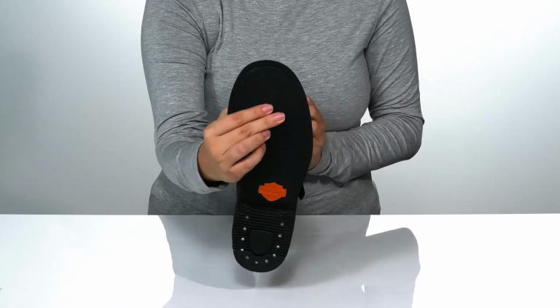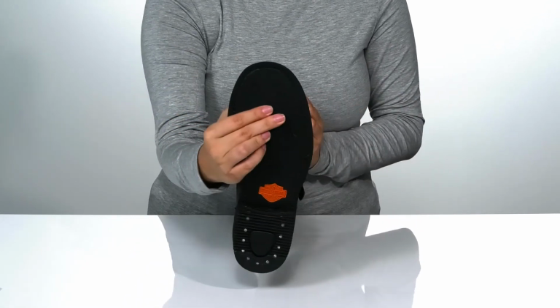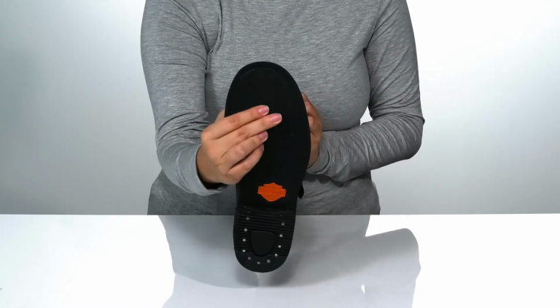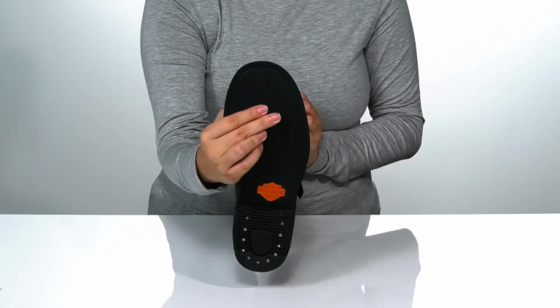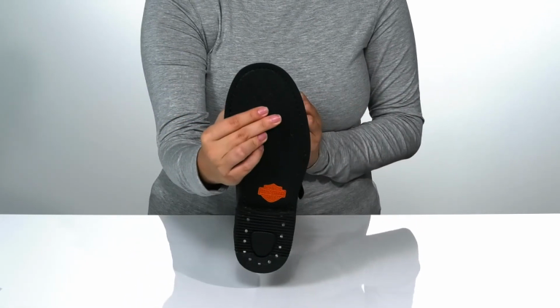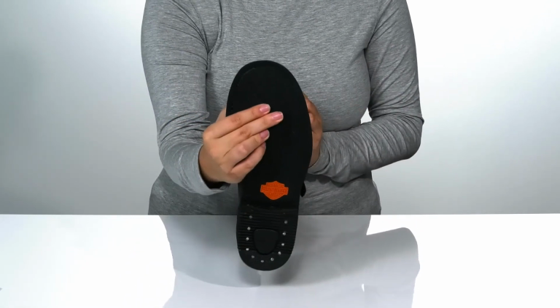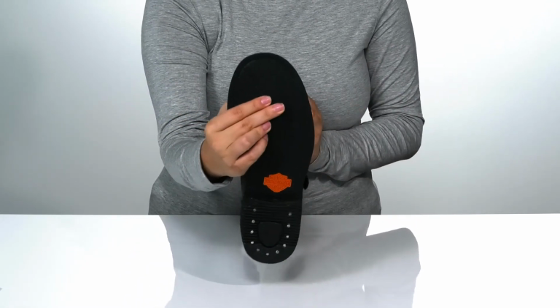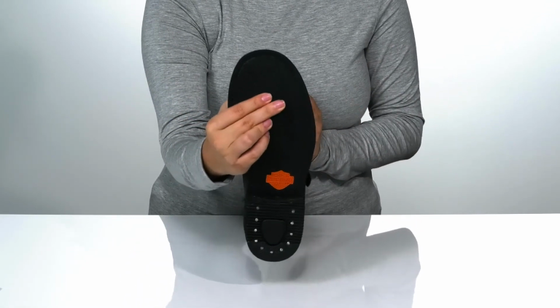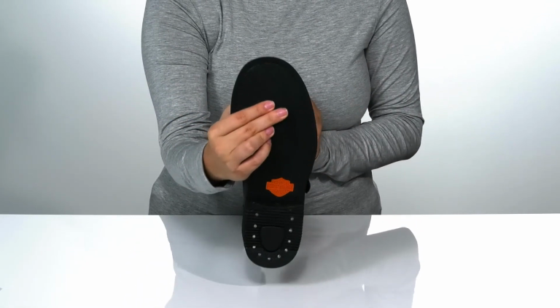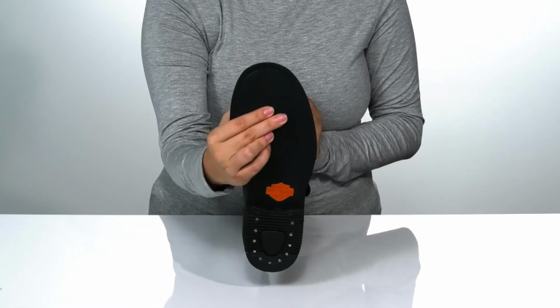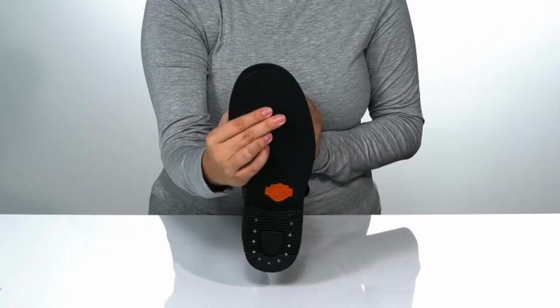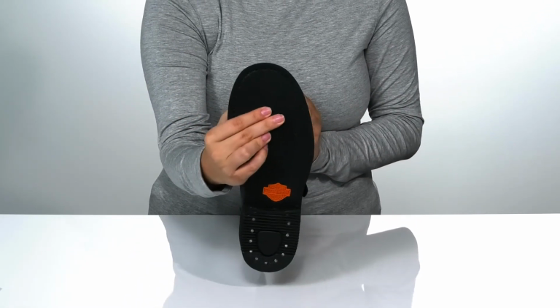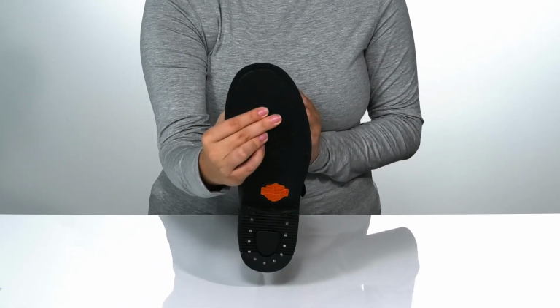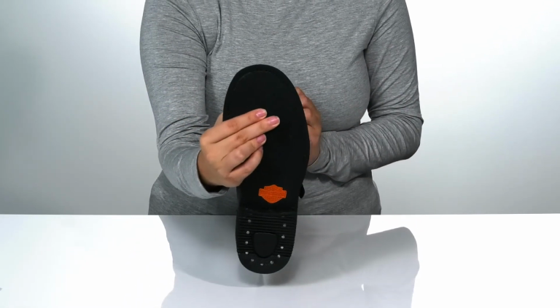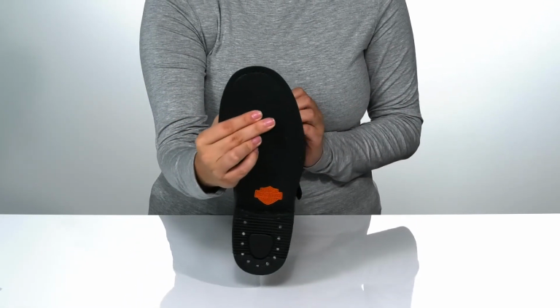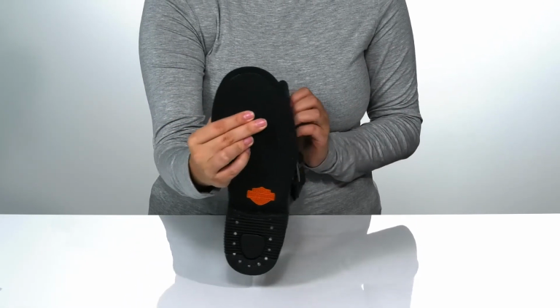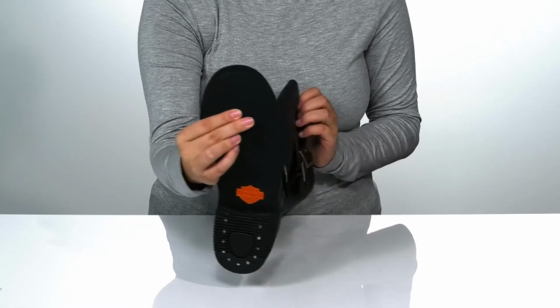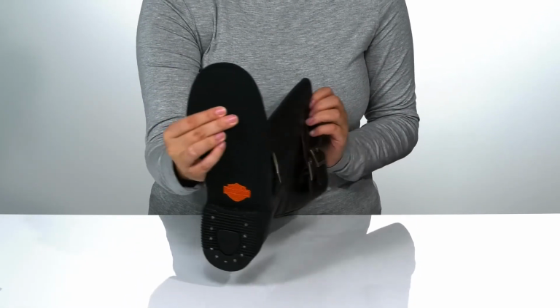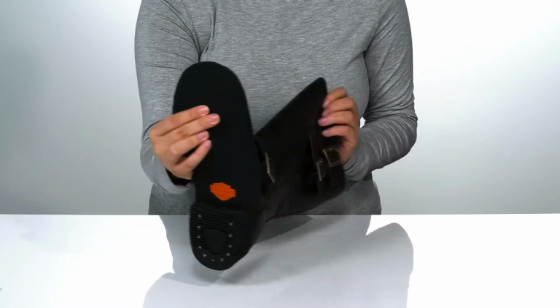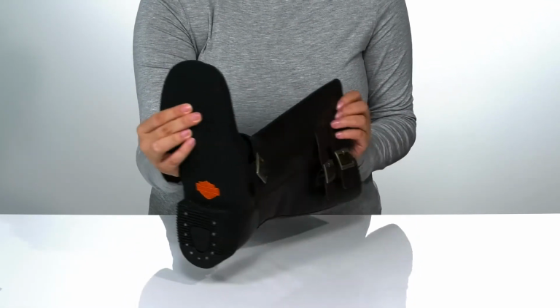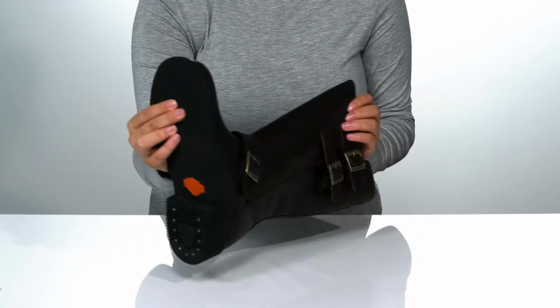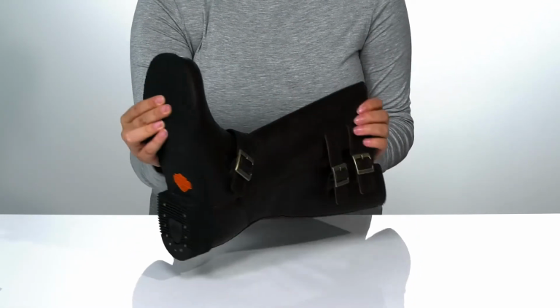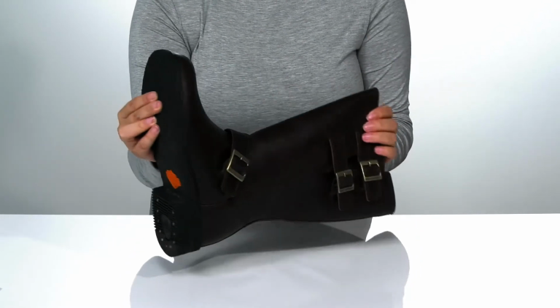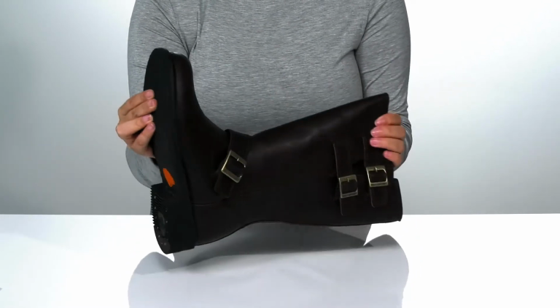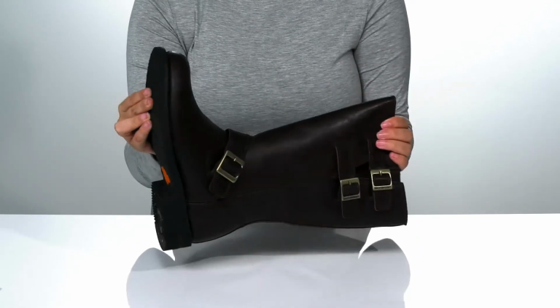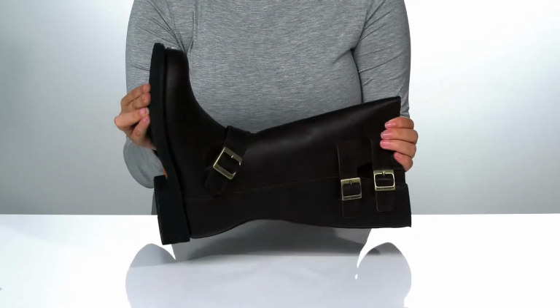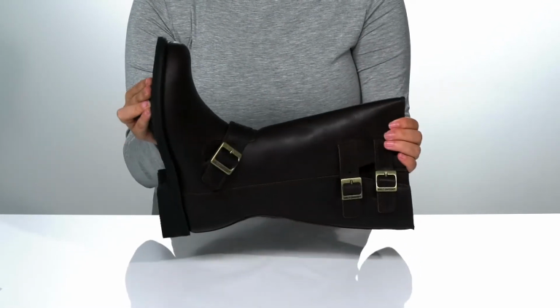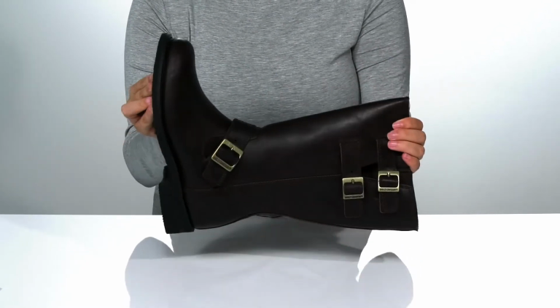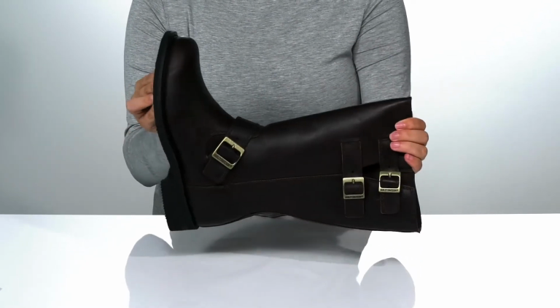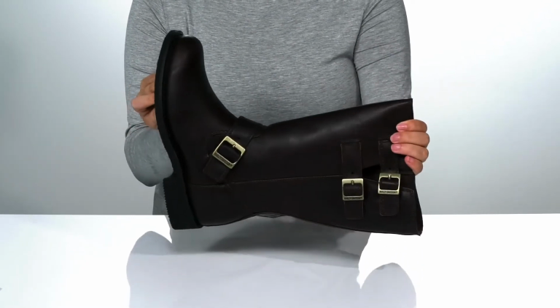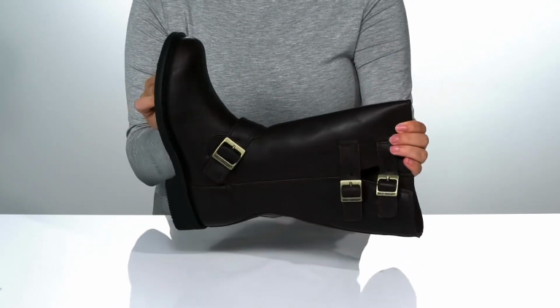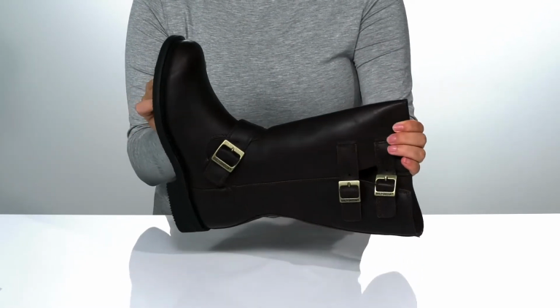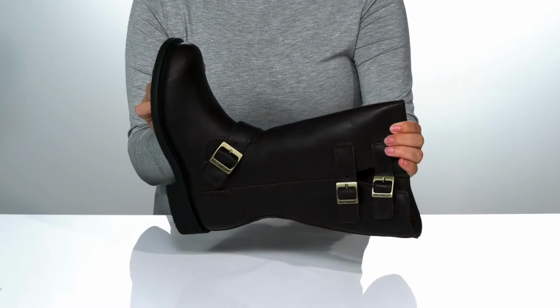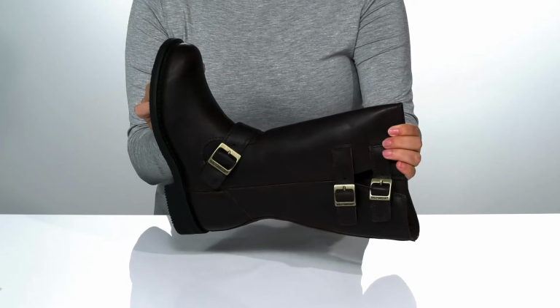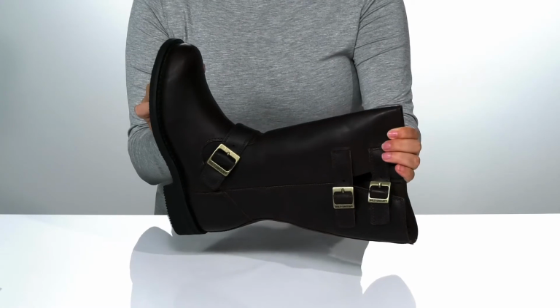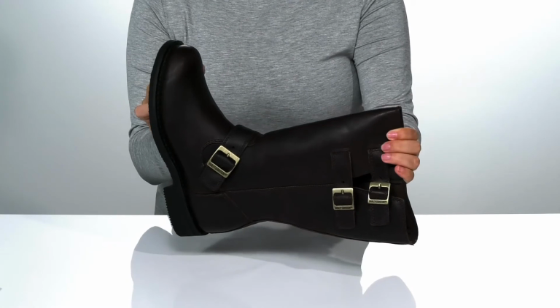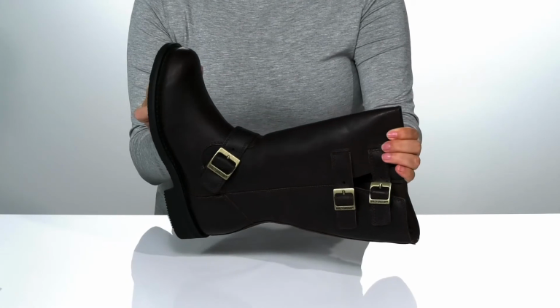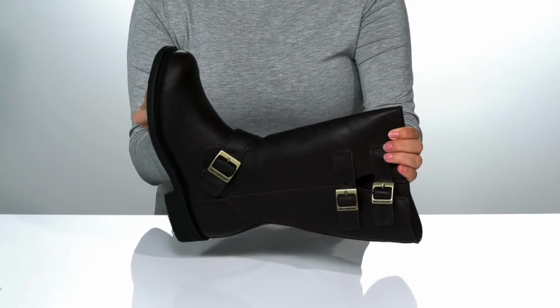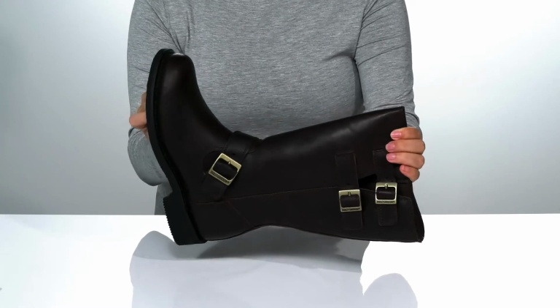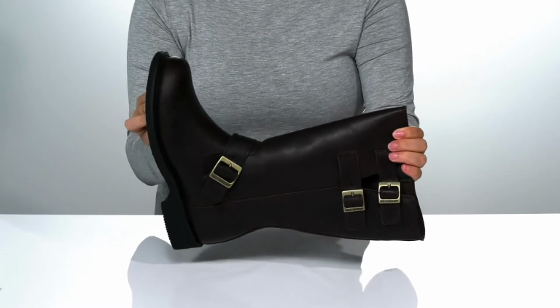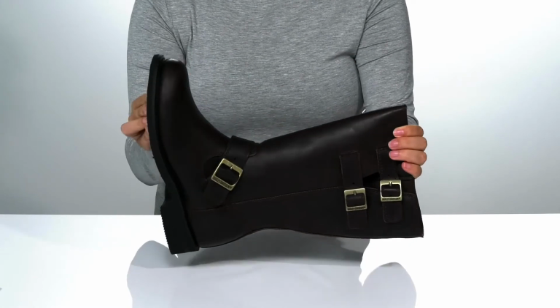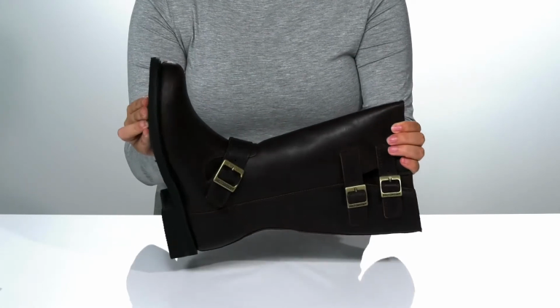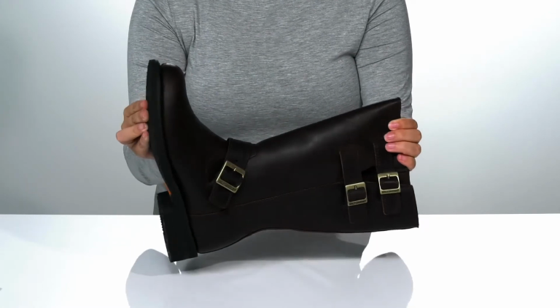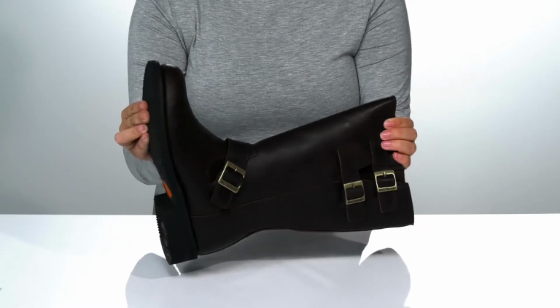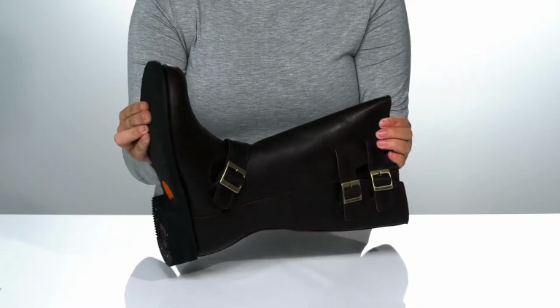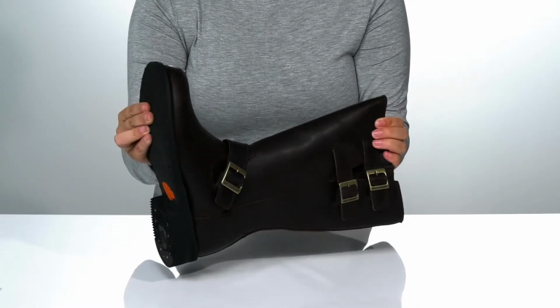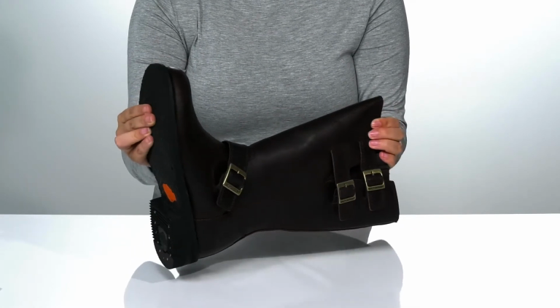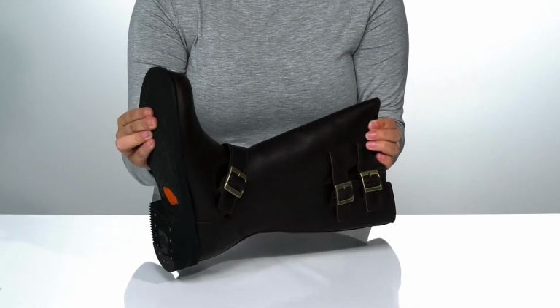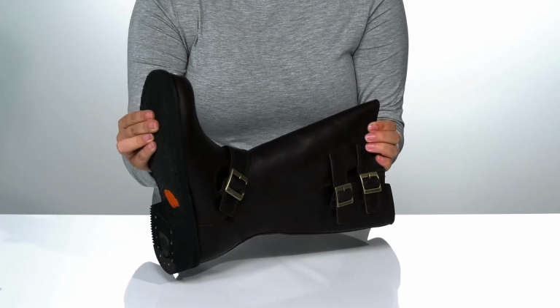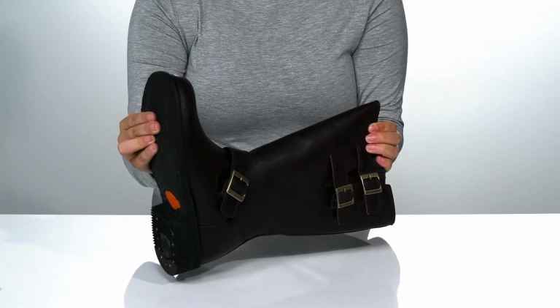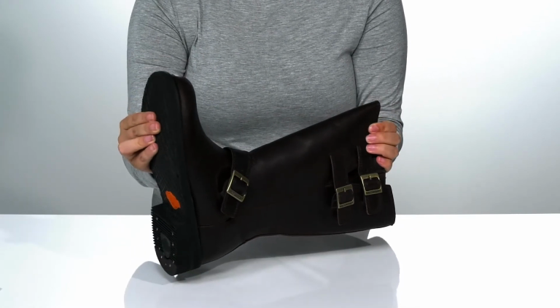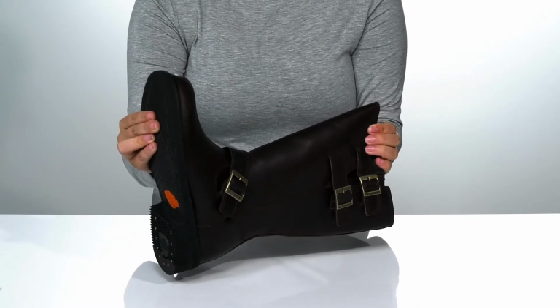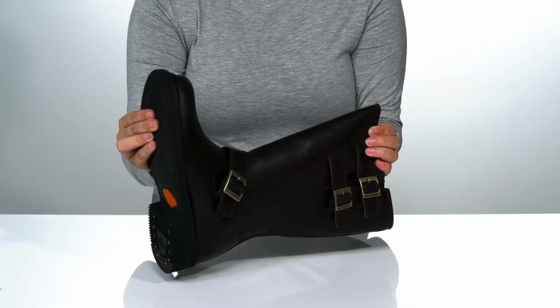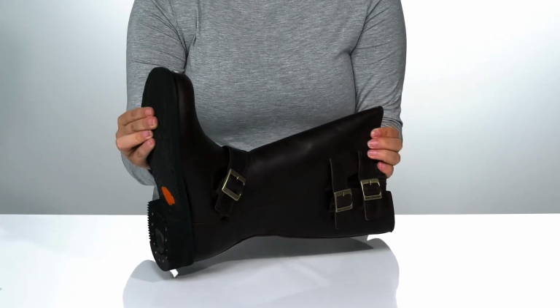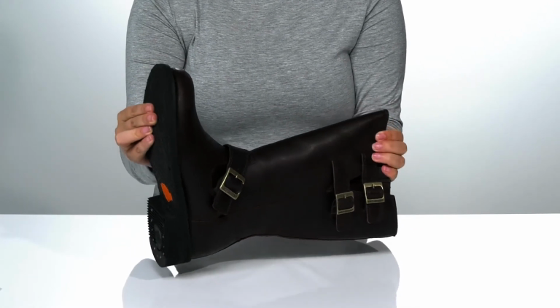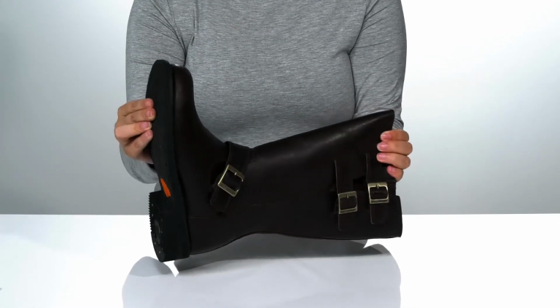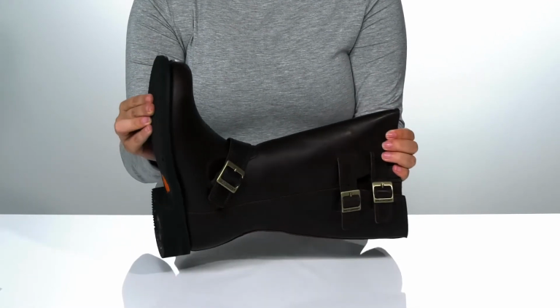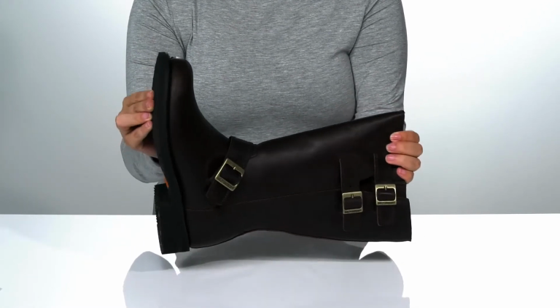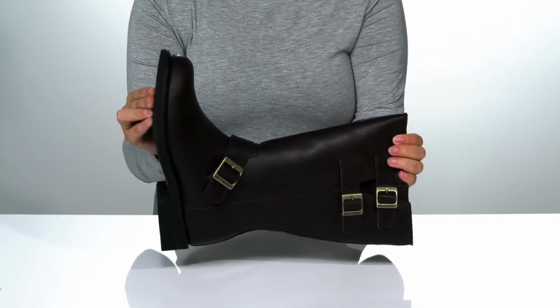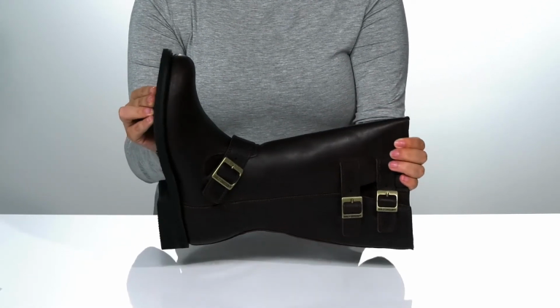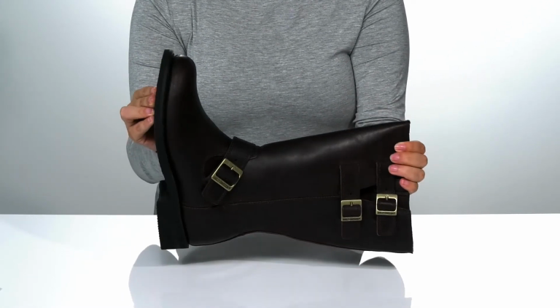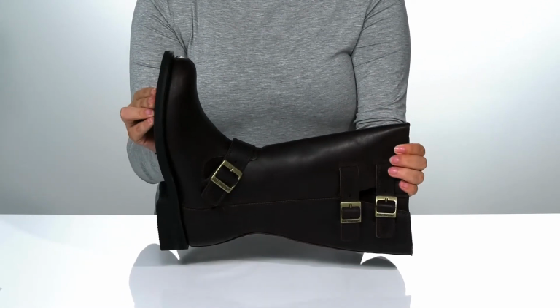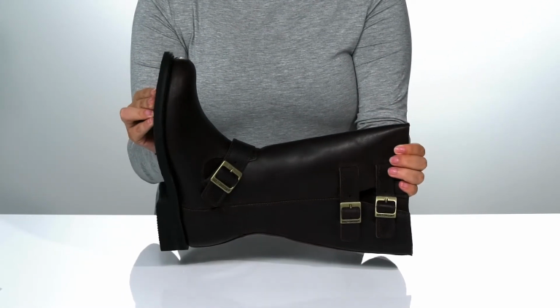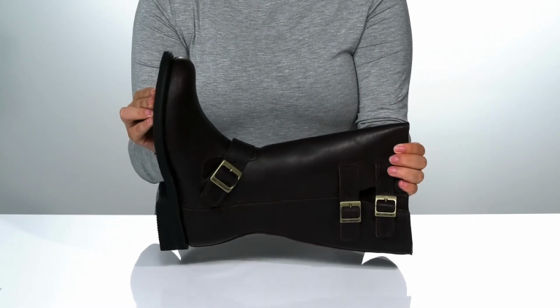Underneath is a lightly textured synthetic outsole for traction. And I think these would look so great paired with some black pants.